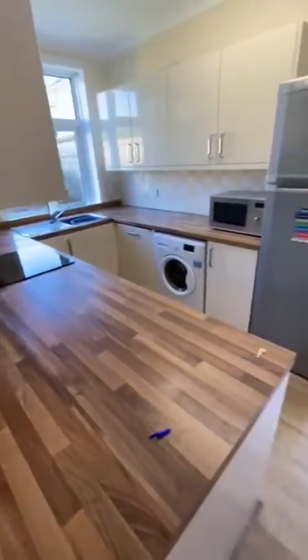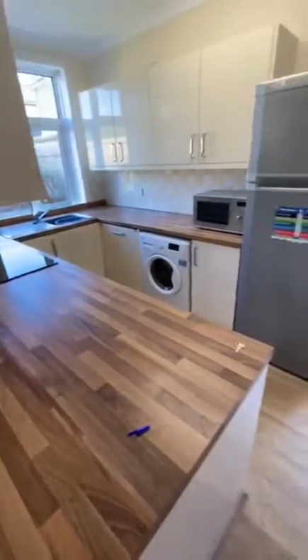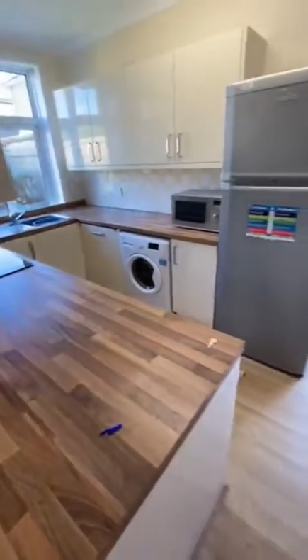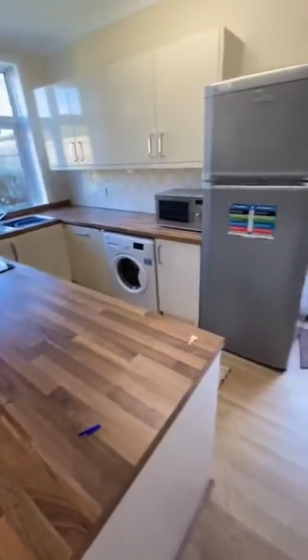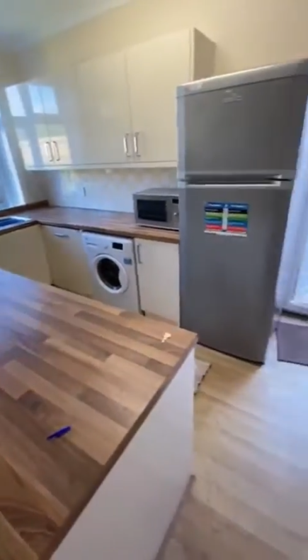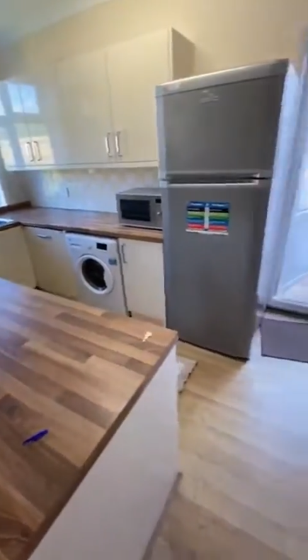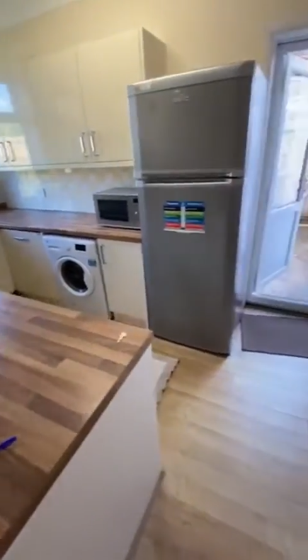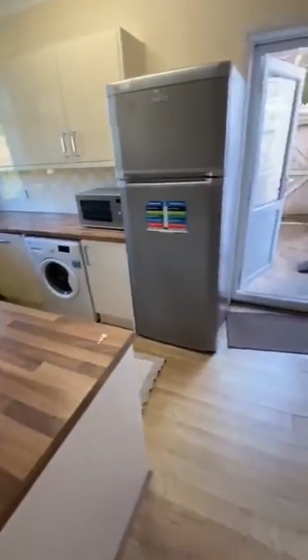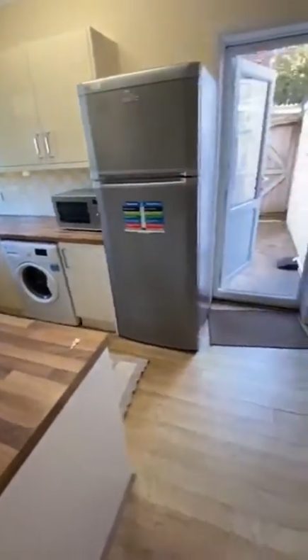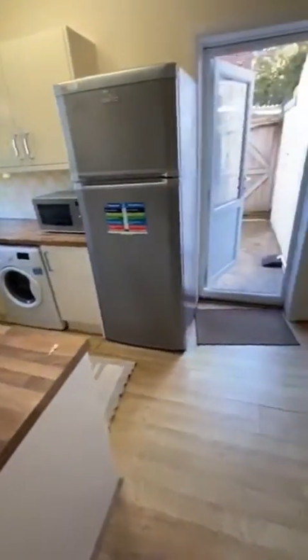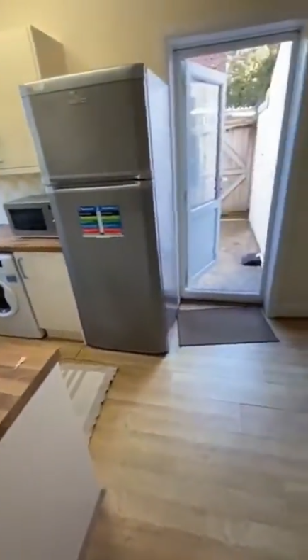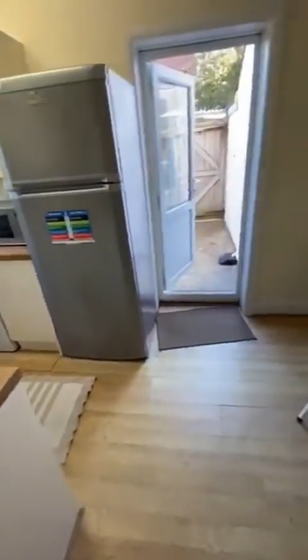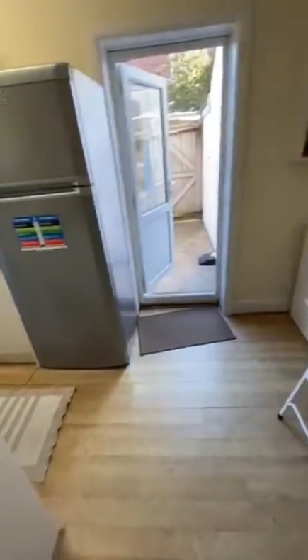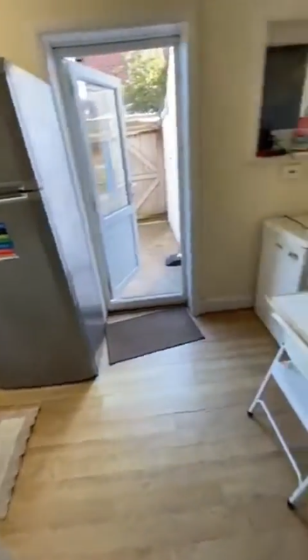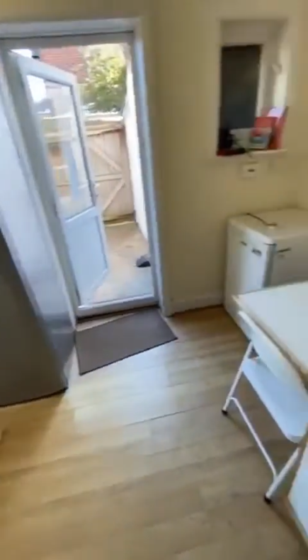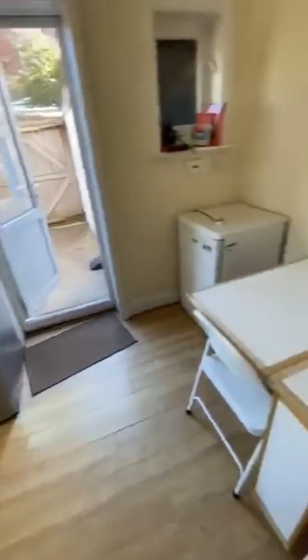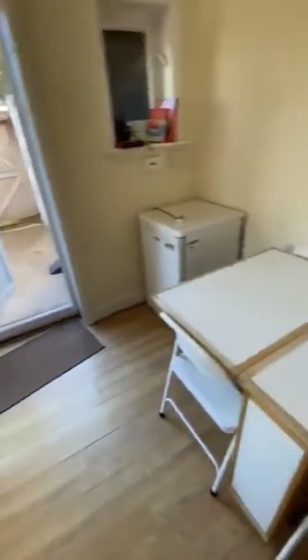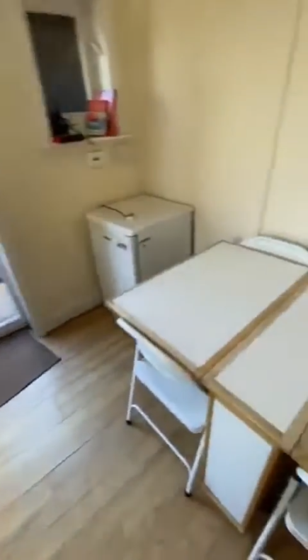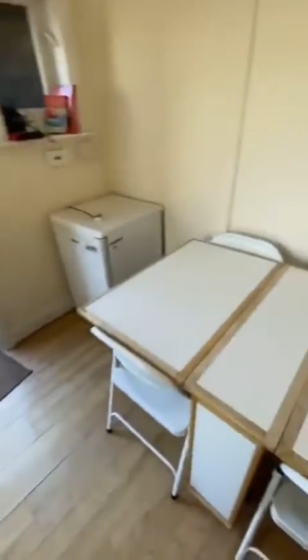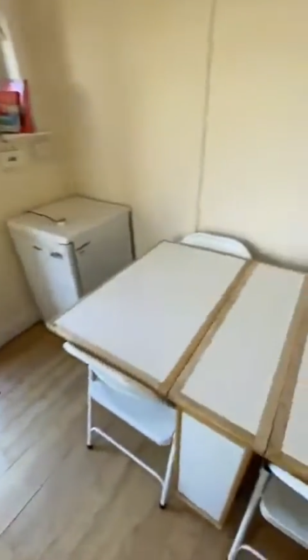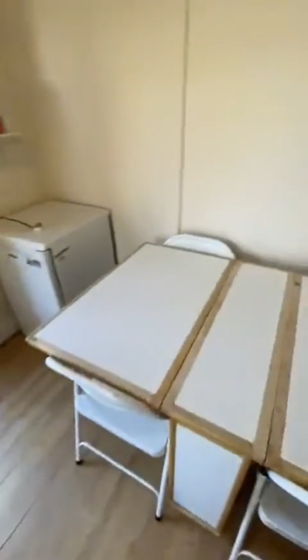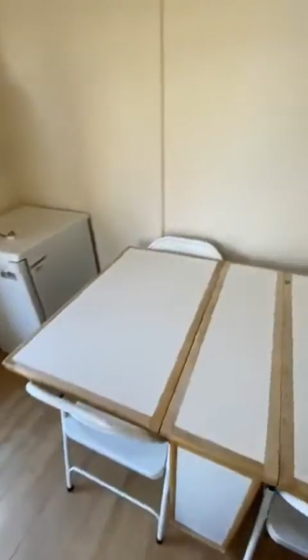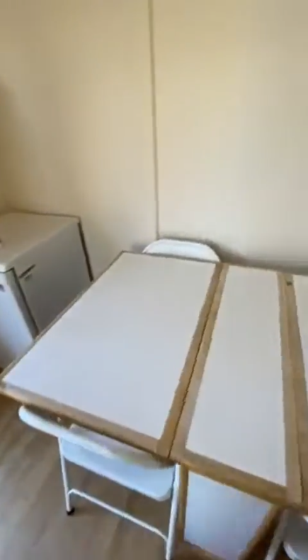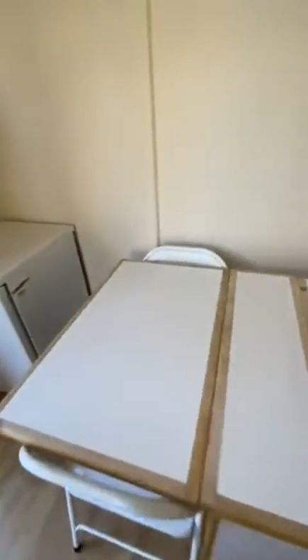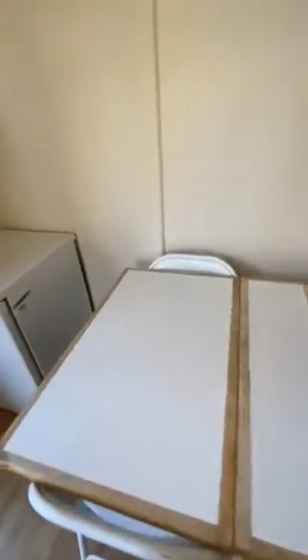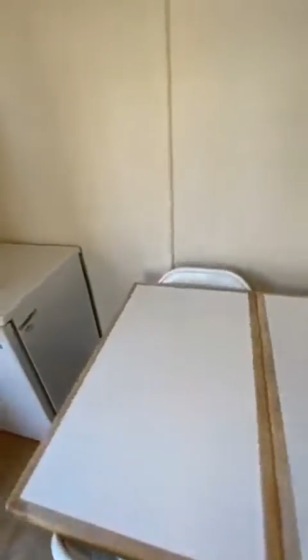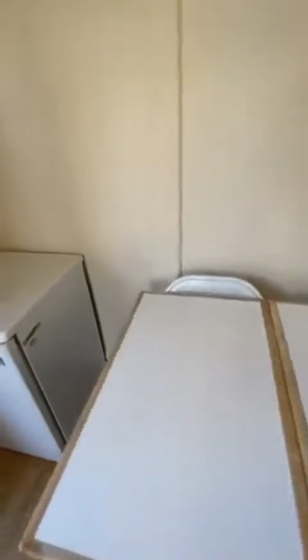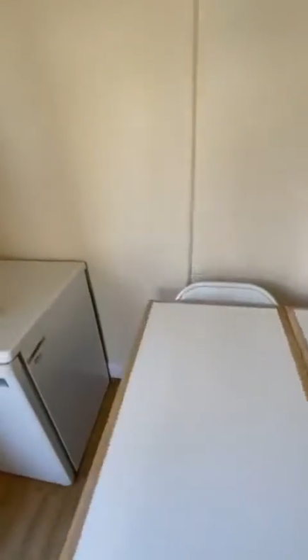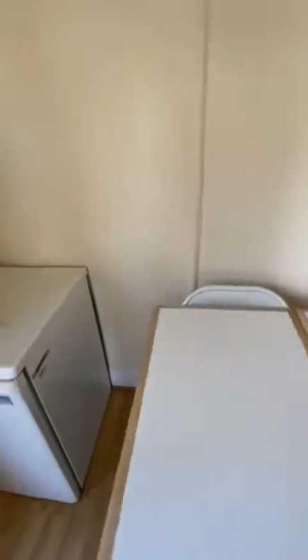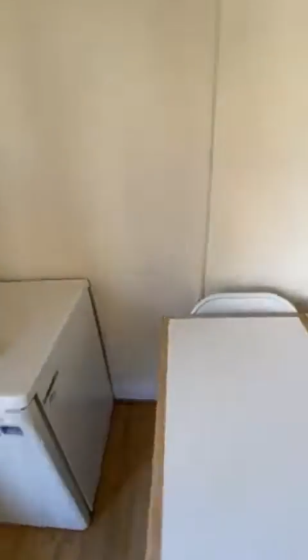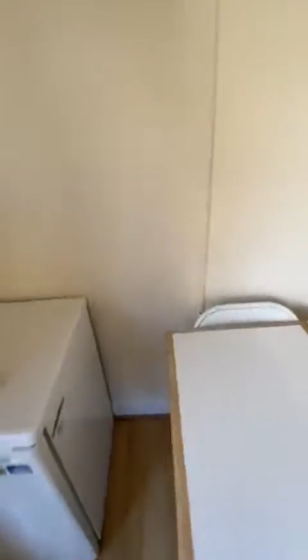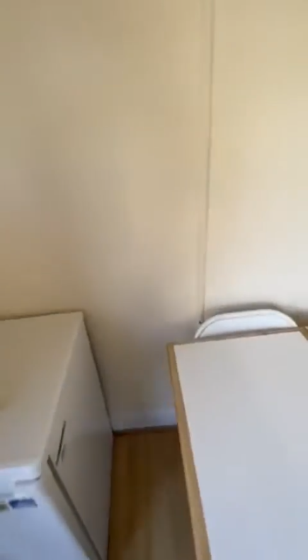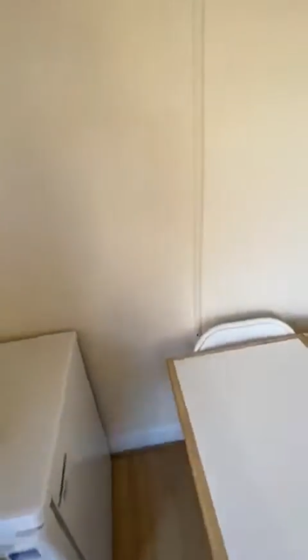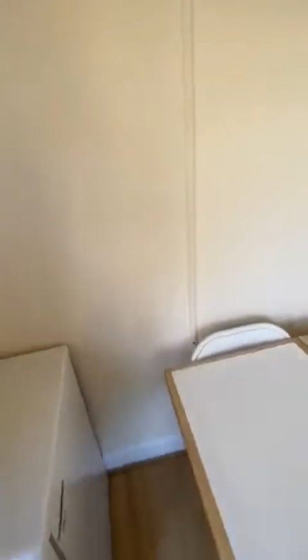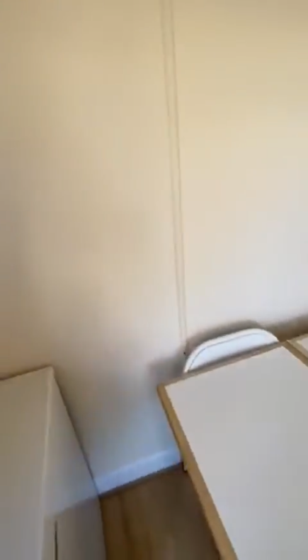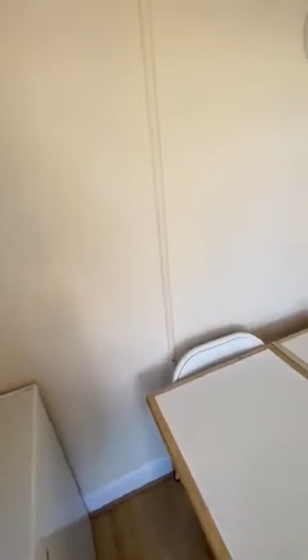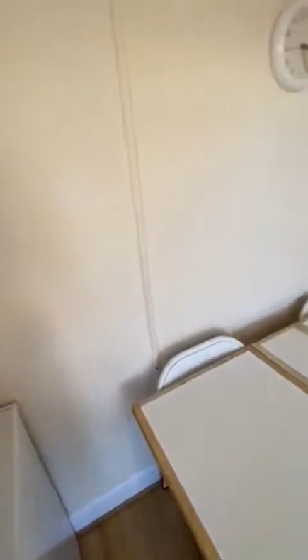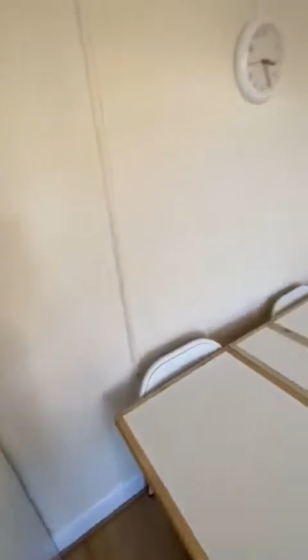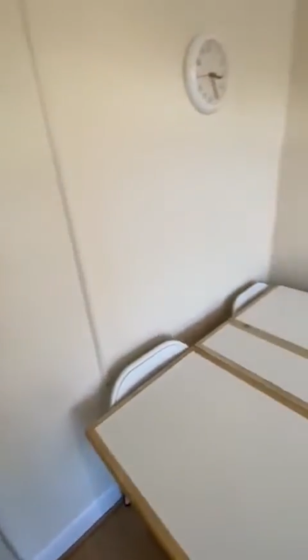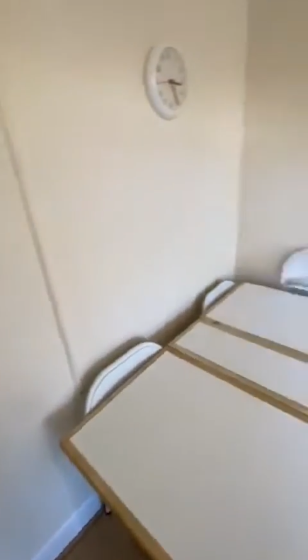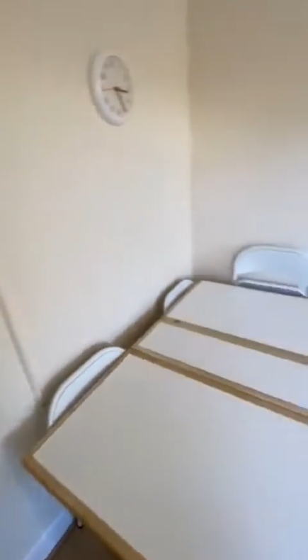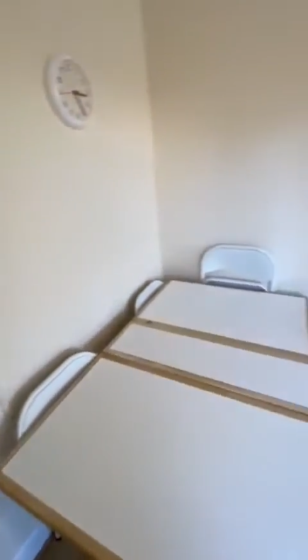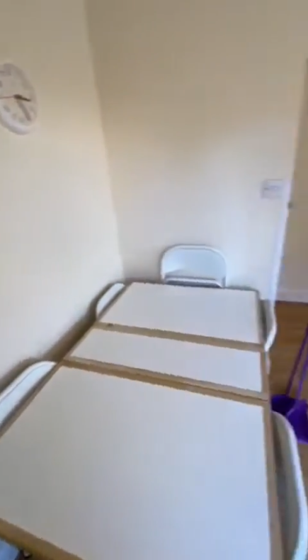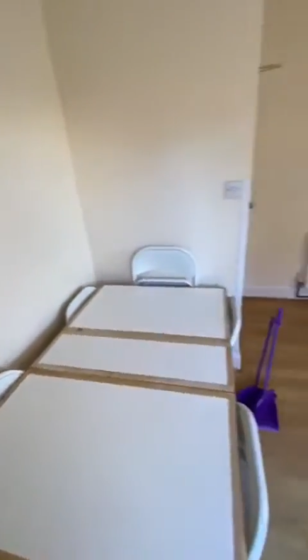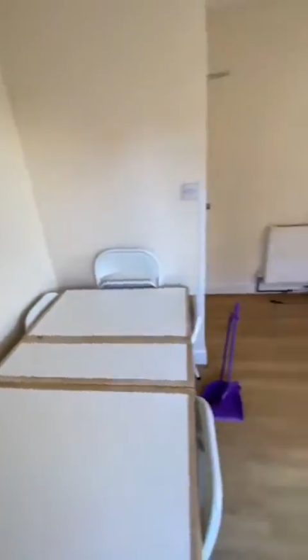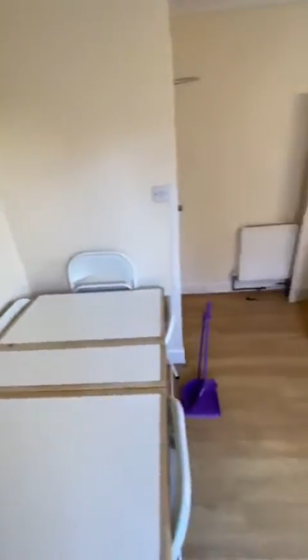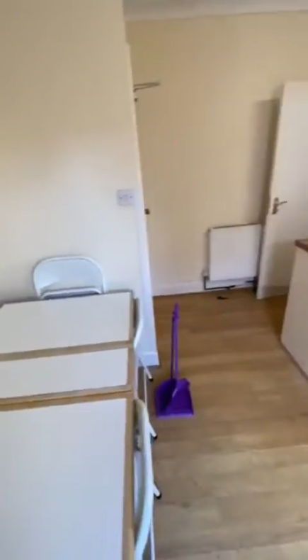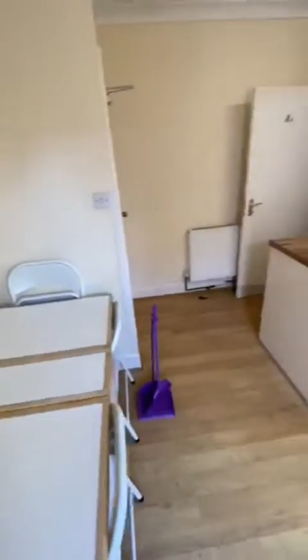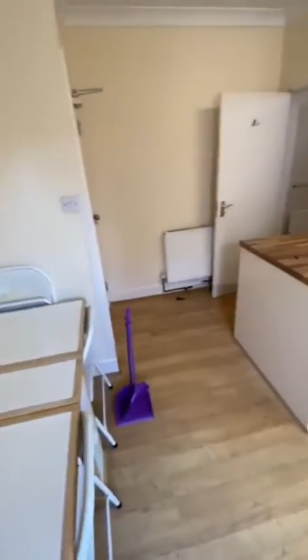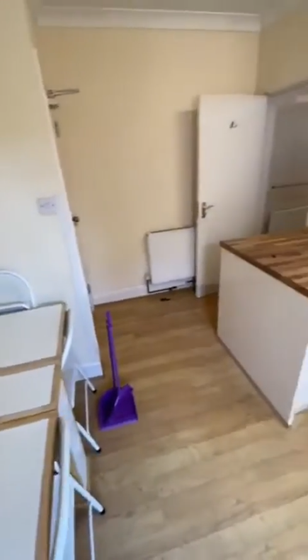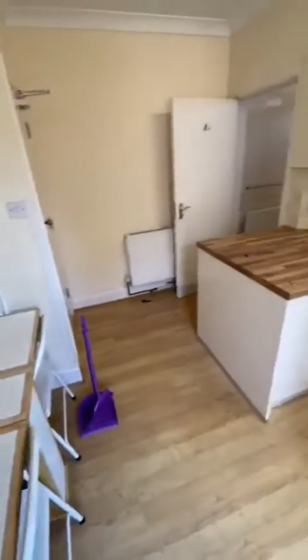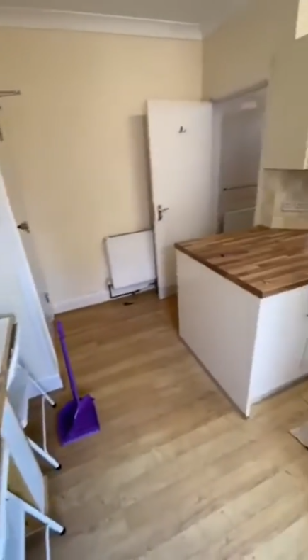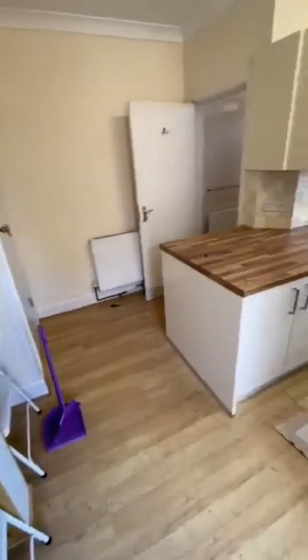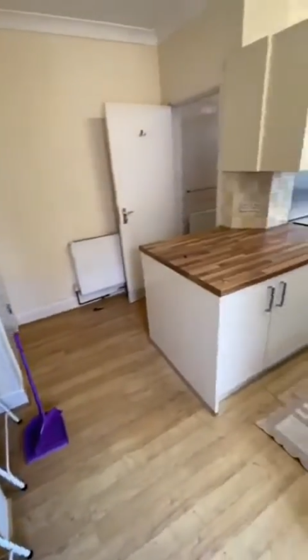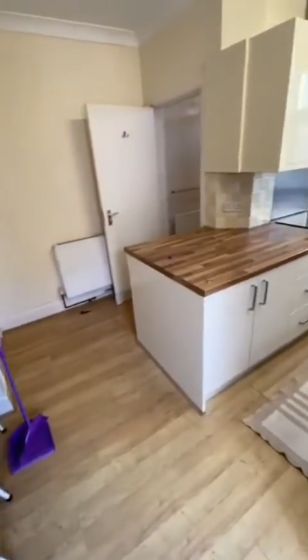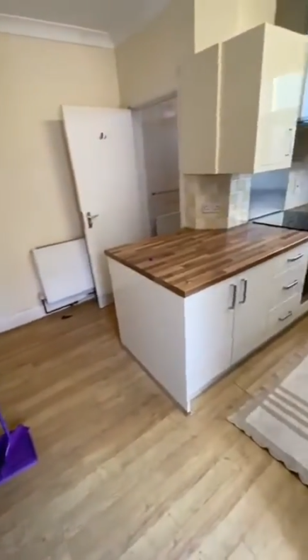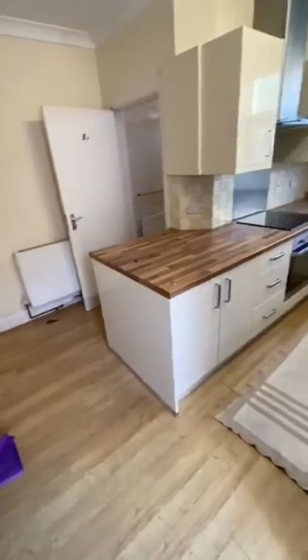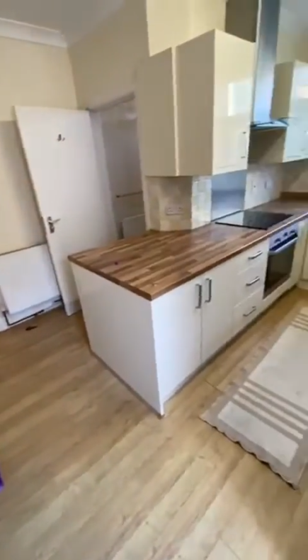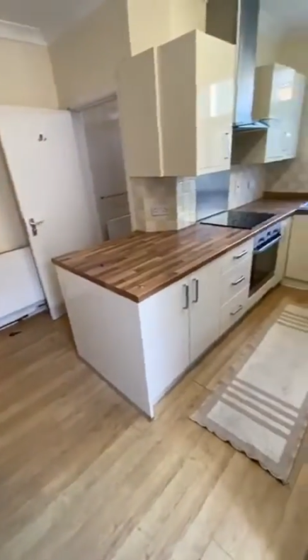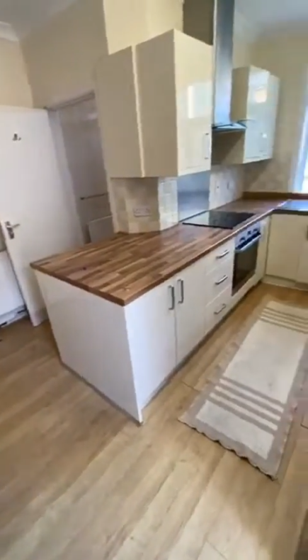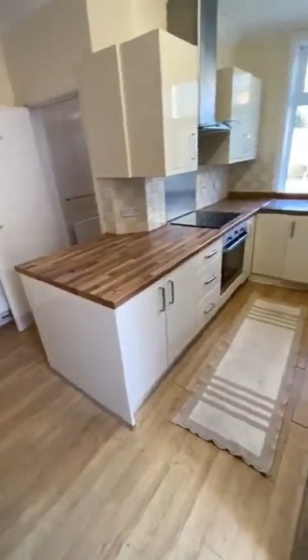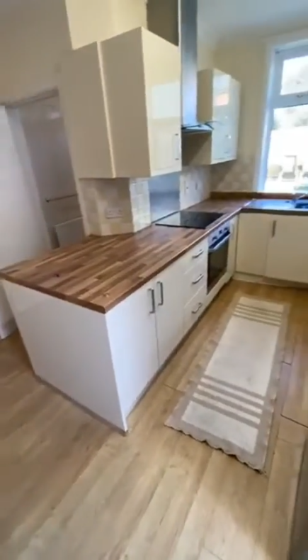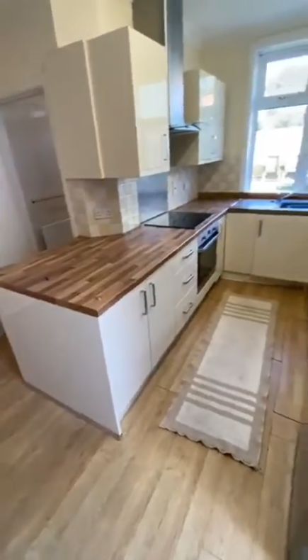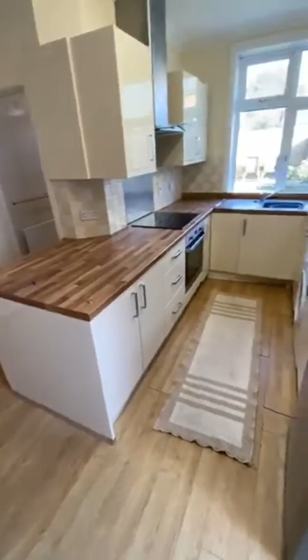The kitchen is only a few years old as well. The nice thing is there's a dining area, so it's perfect space for shared living.